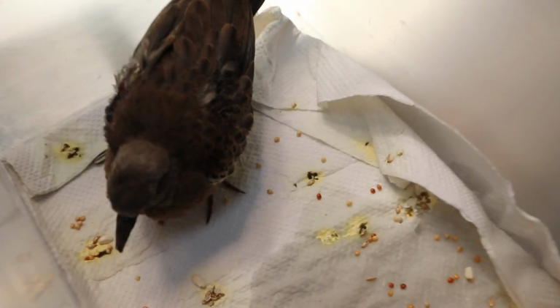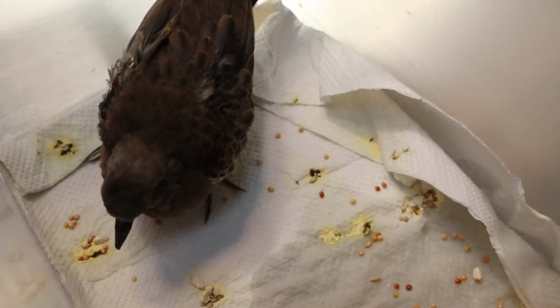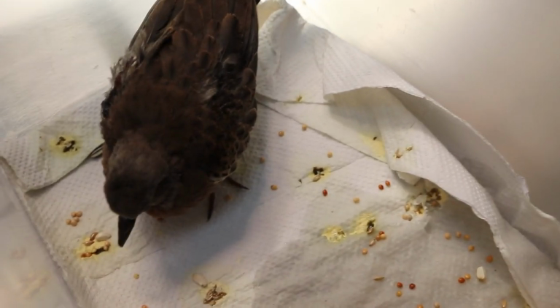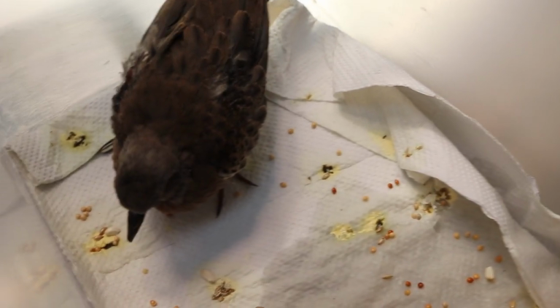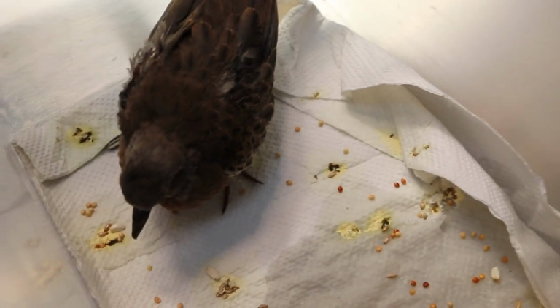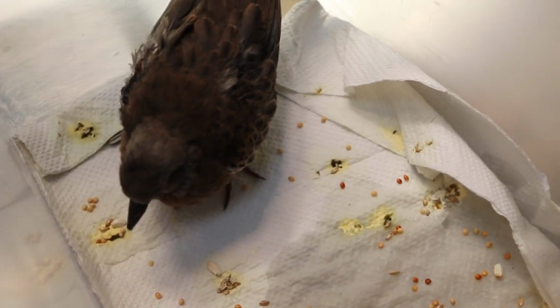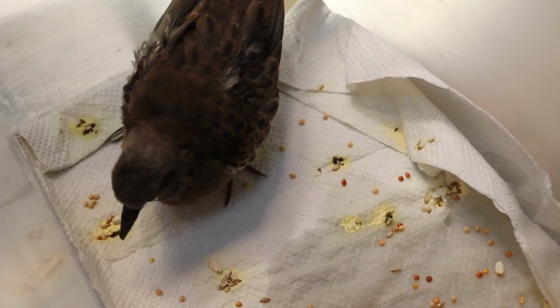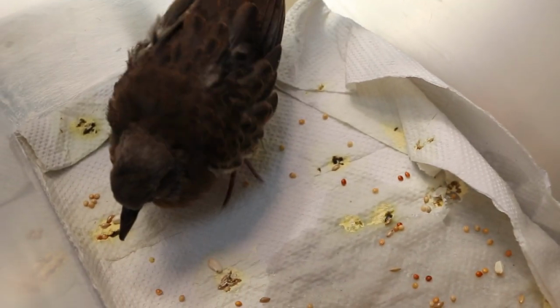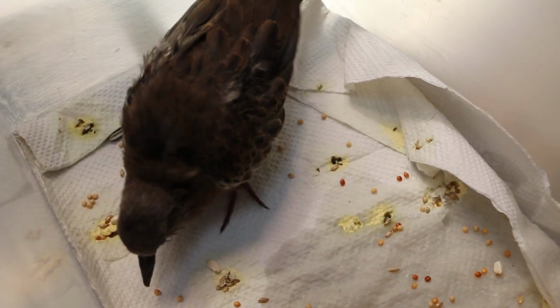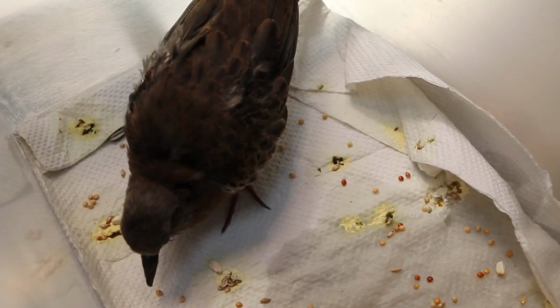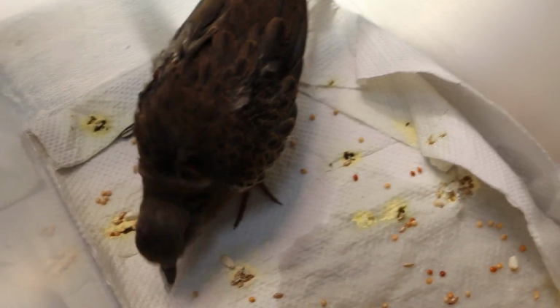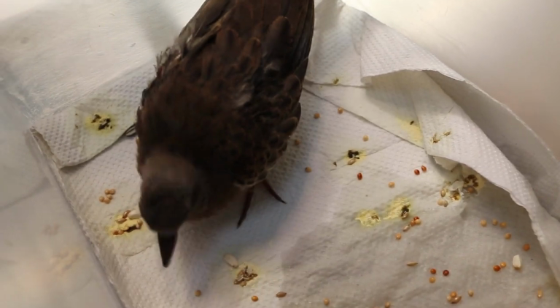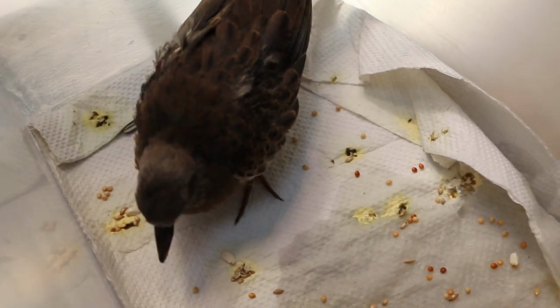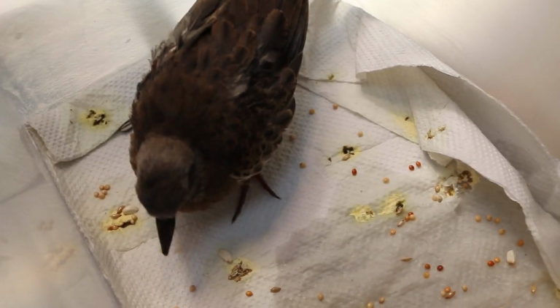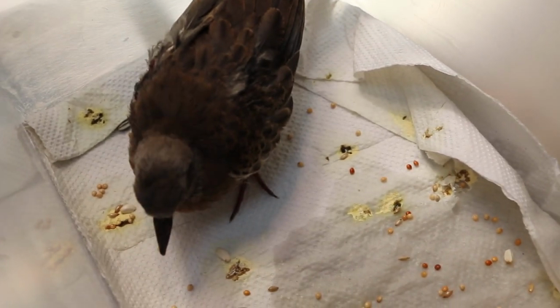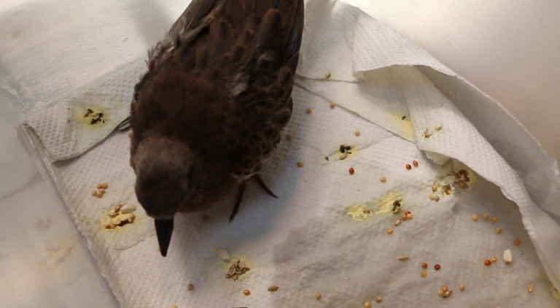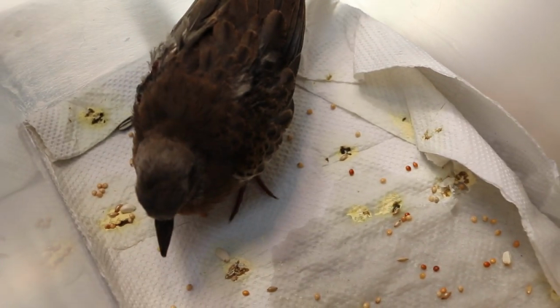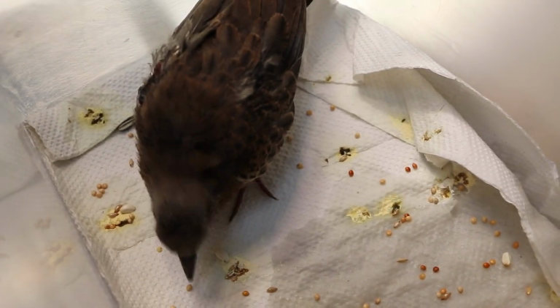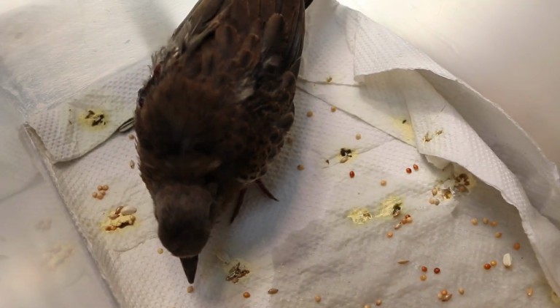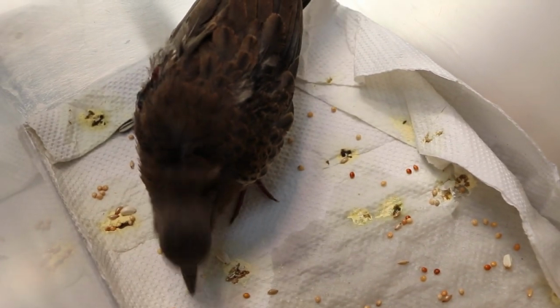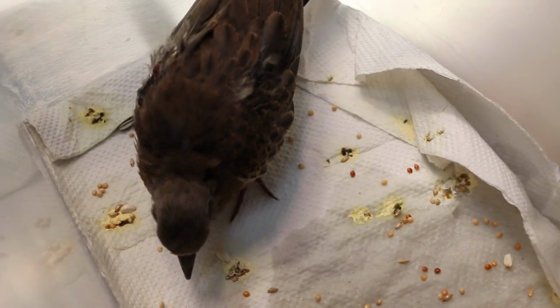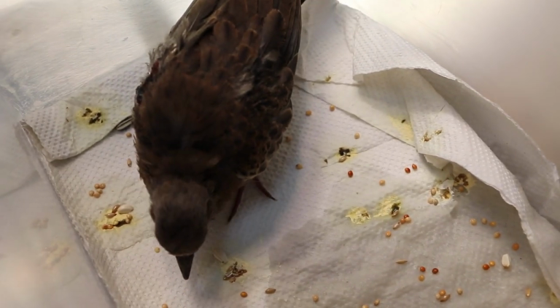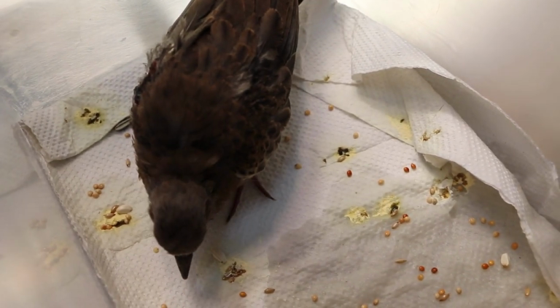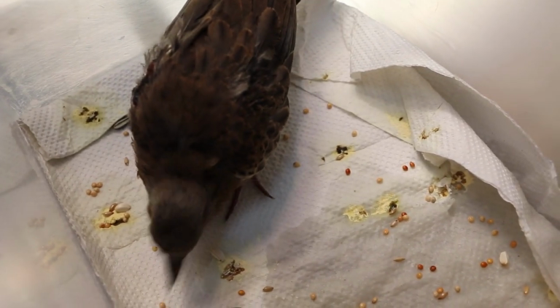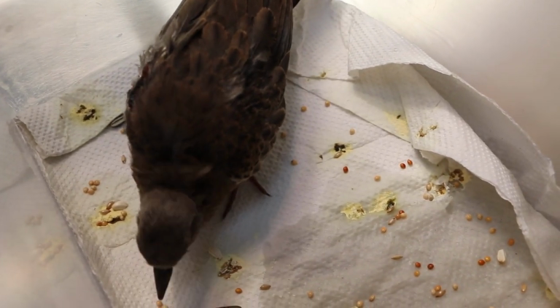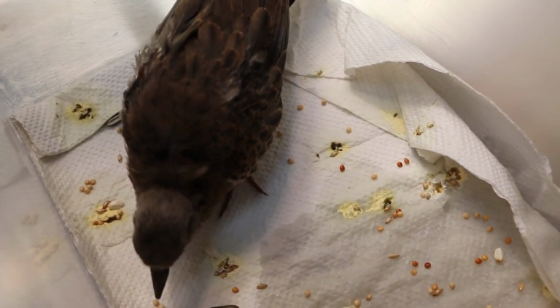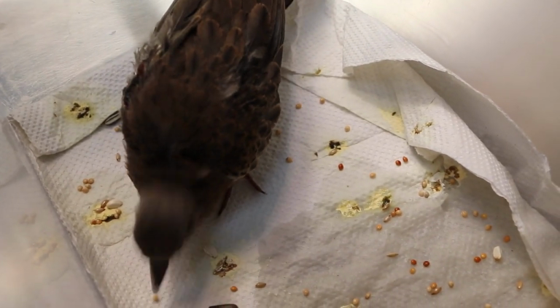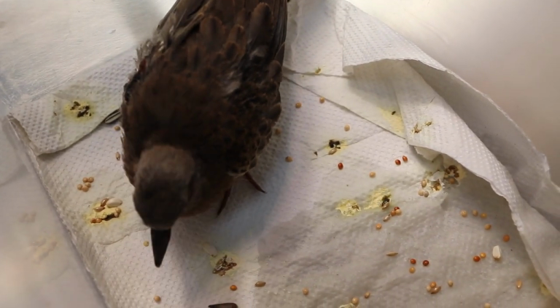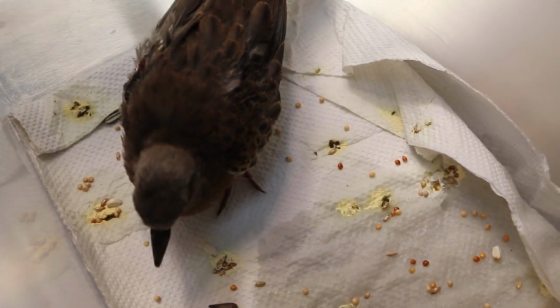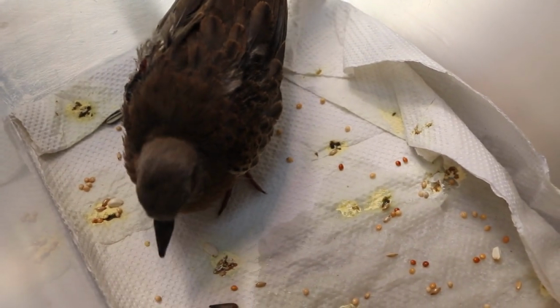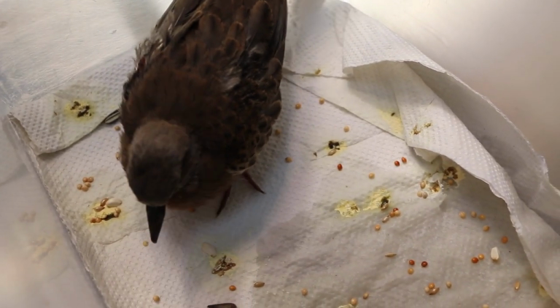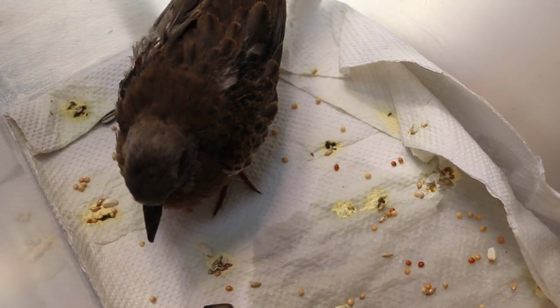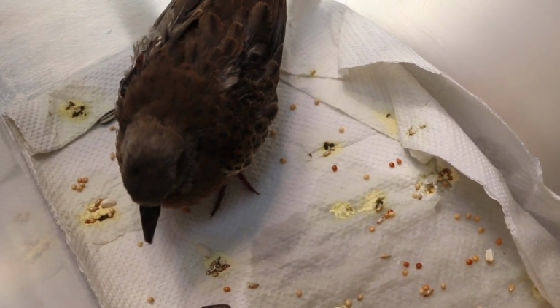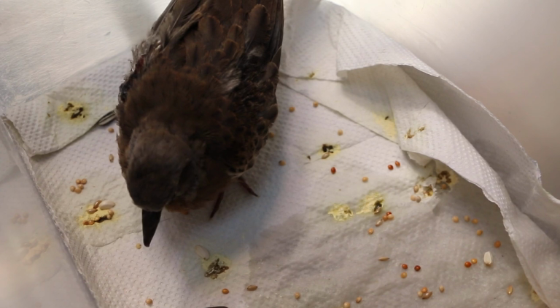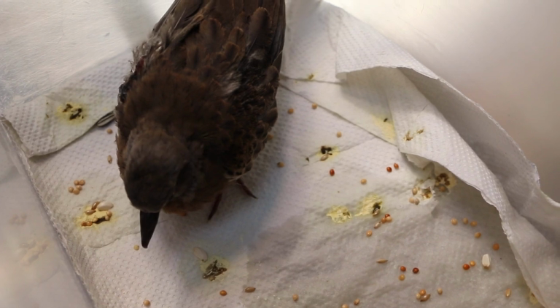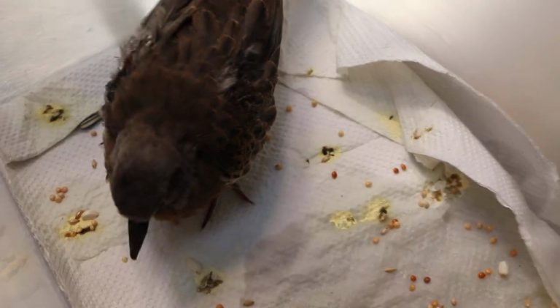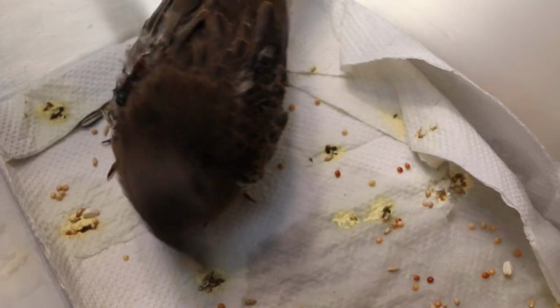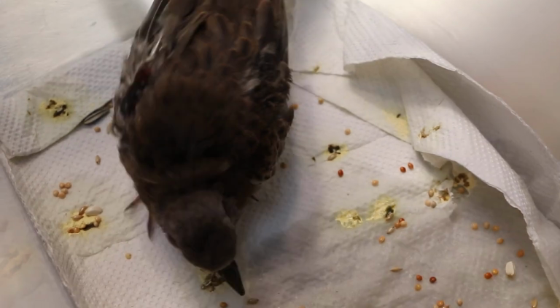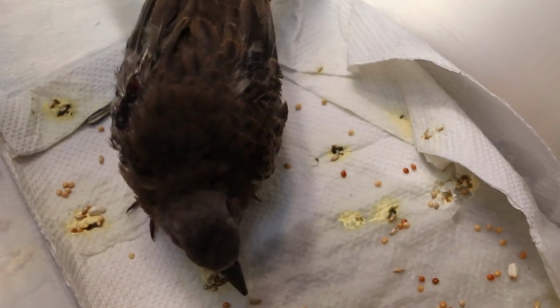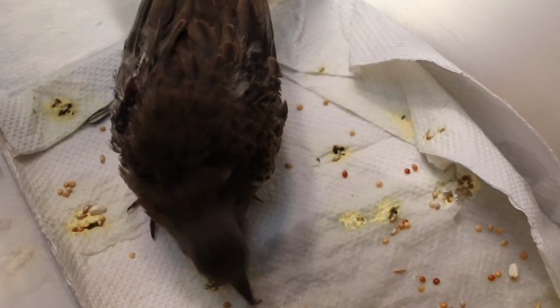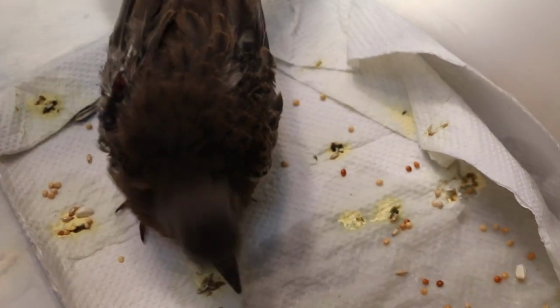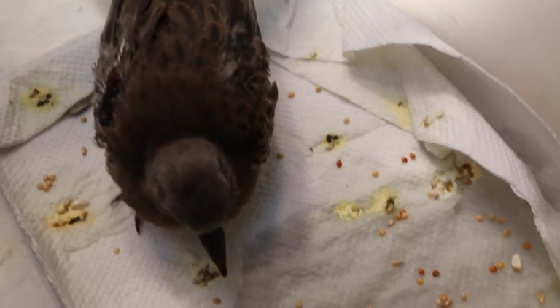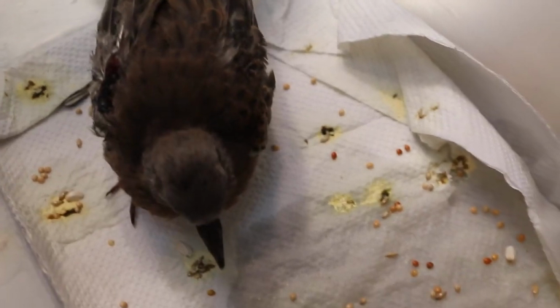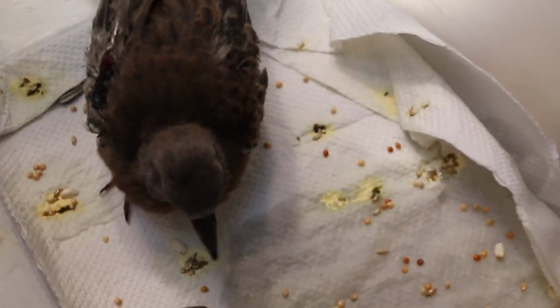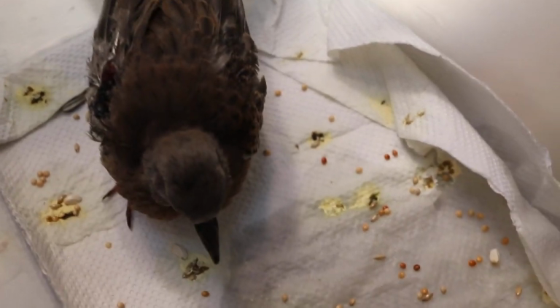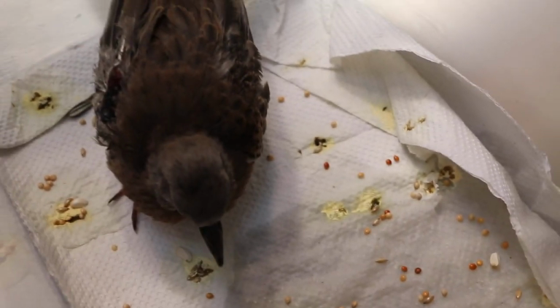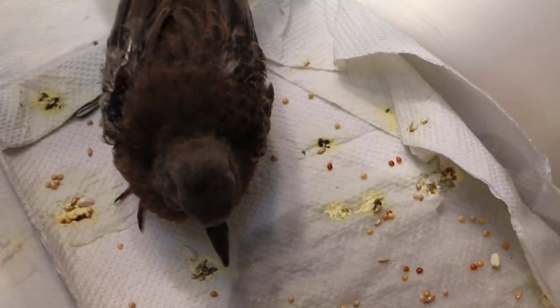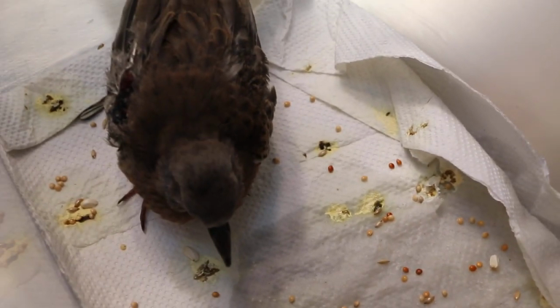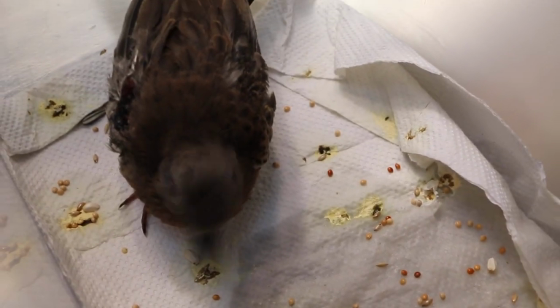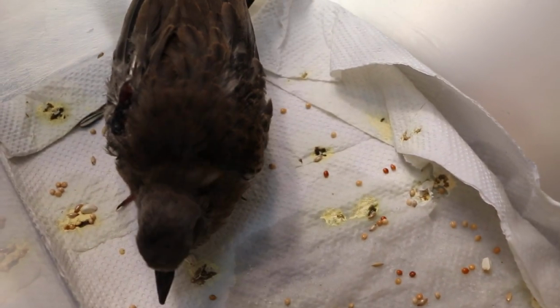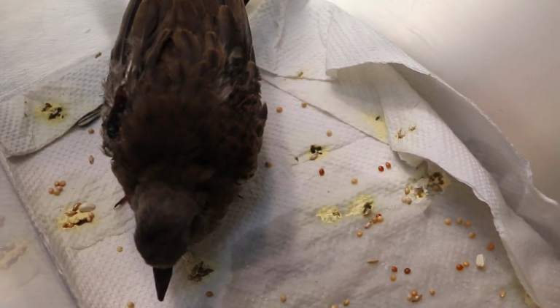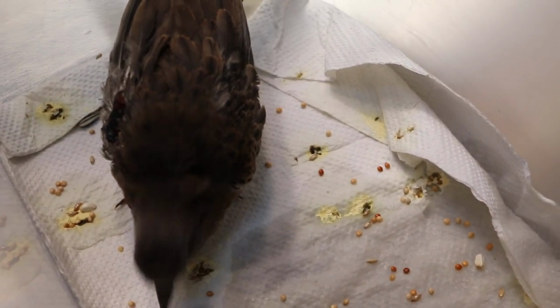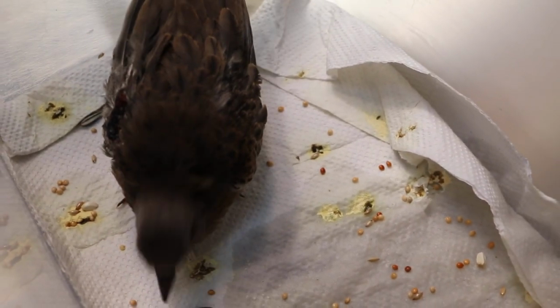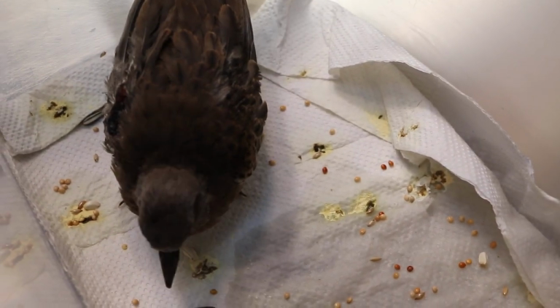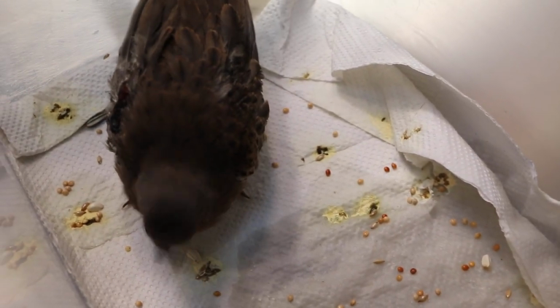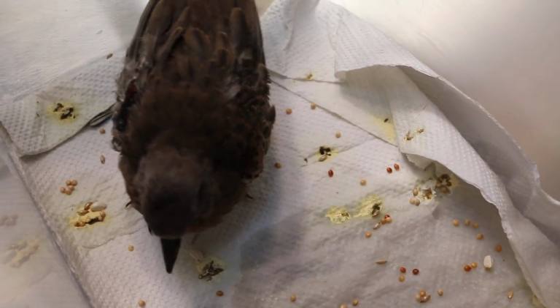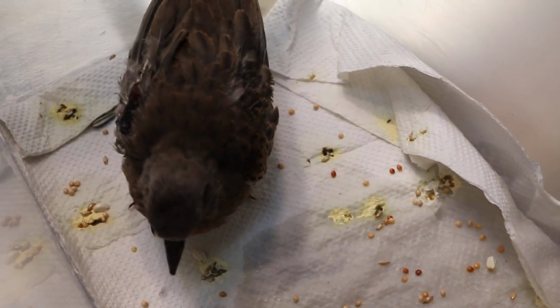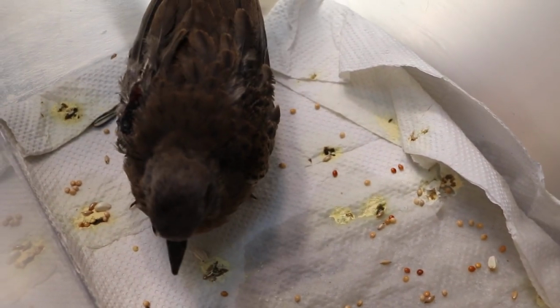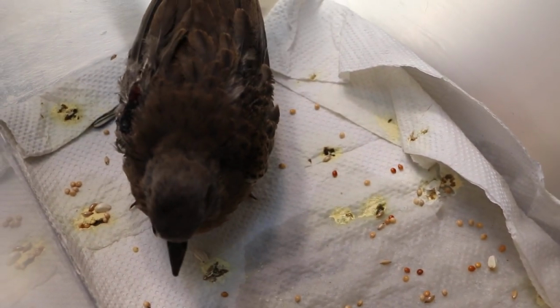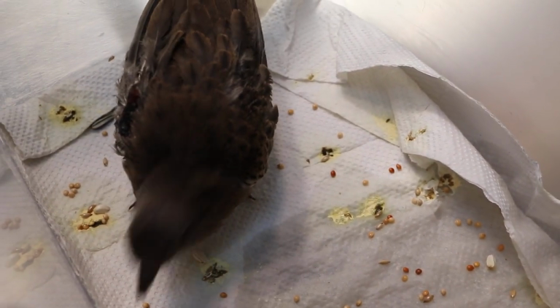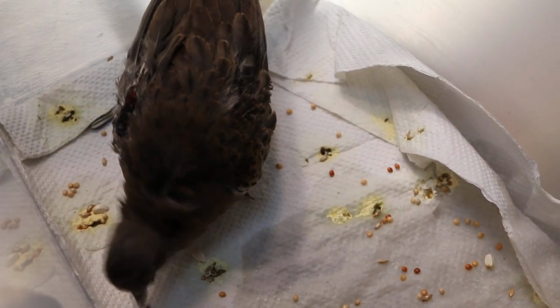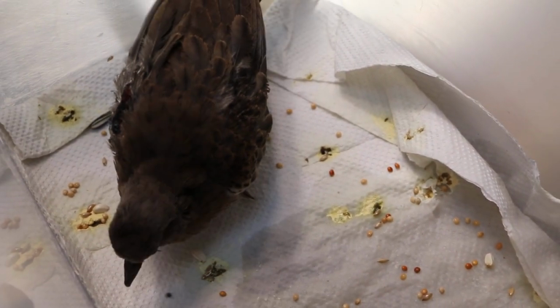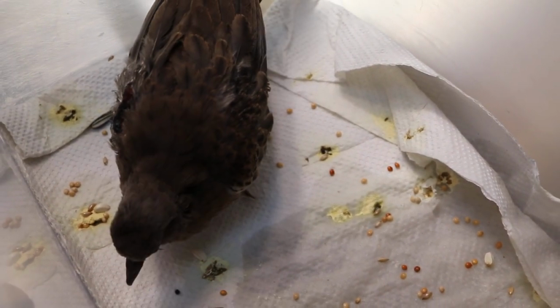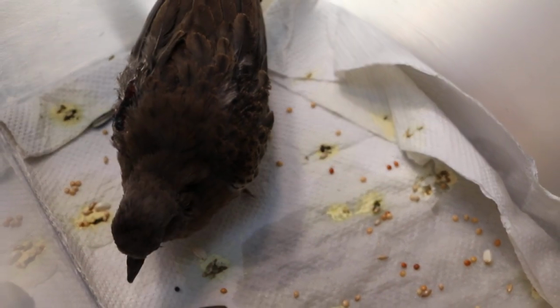We gave food and water to the bird. Now you can see the bird is eating by itself.